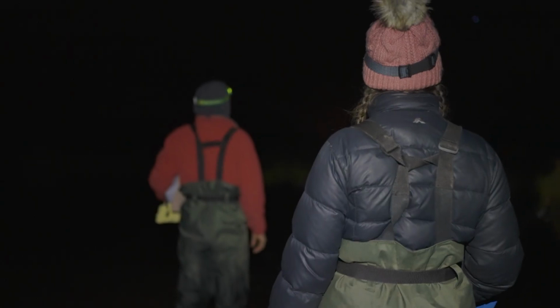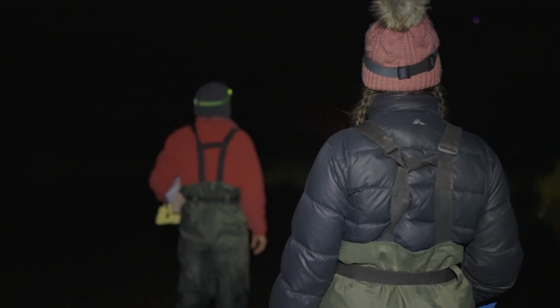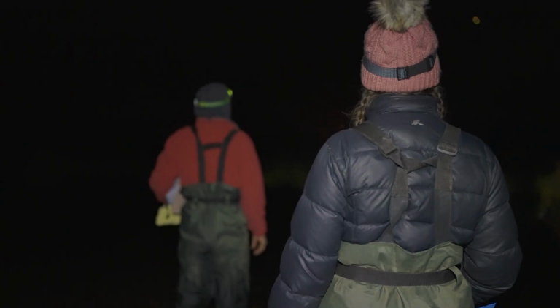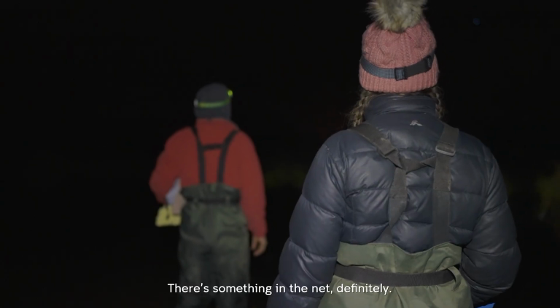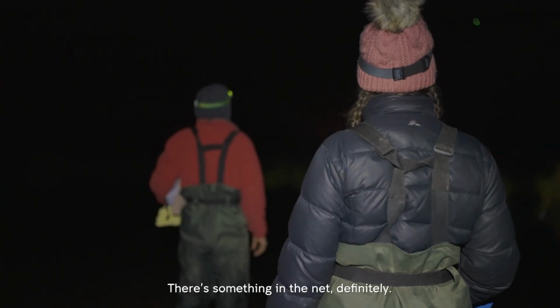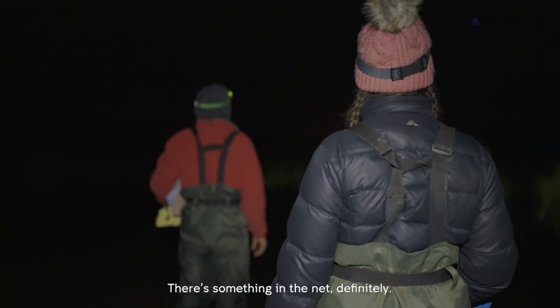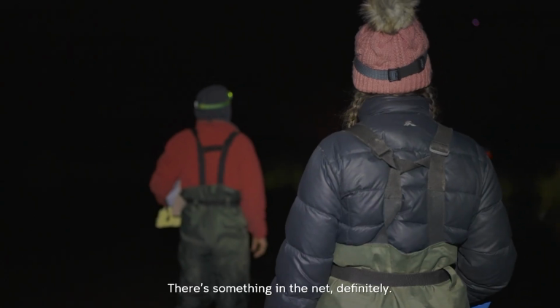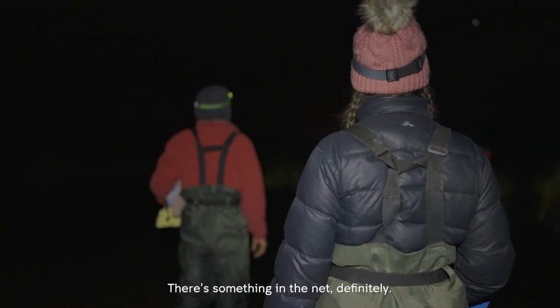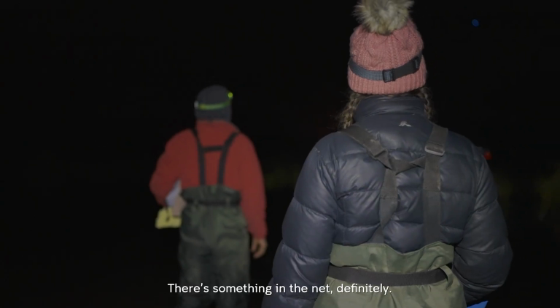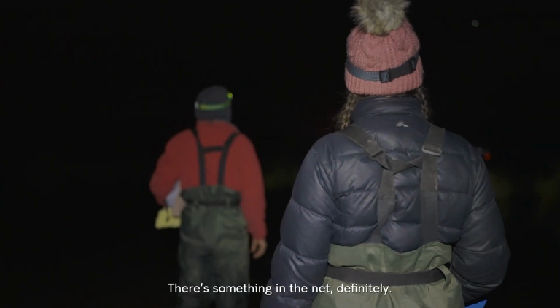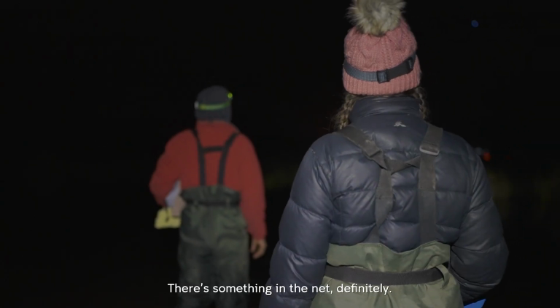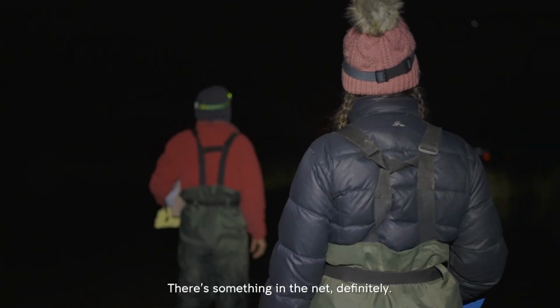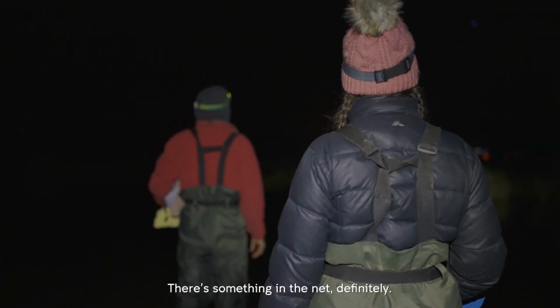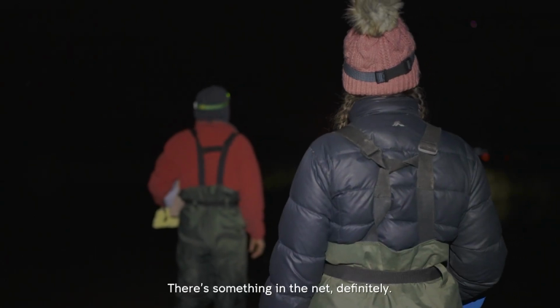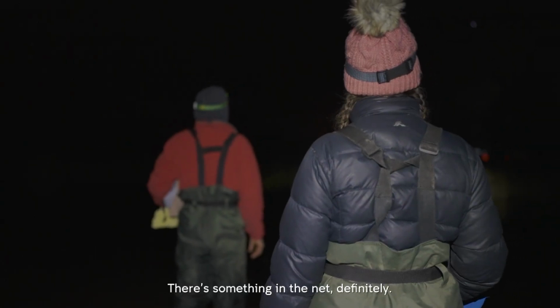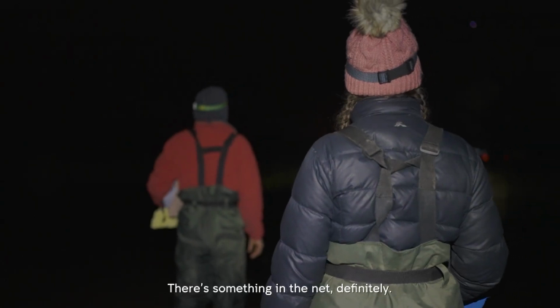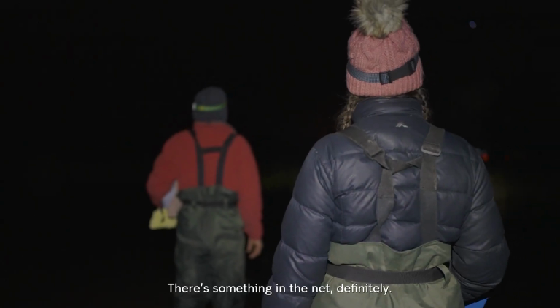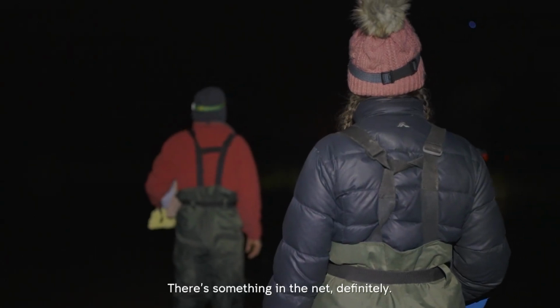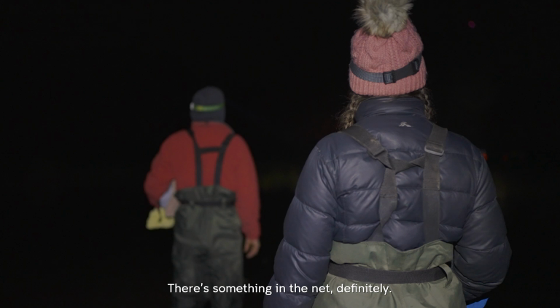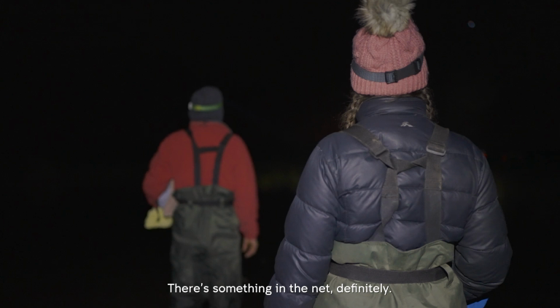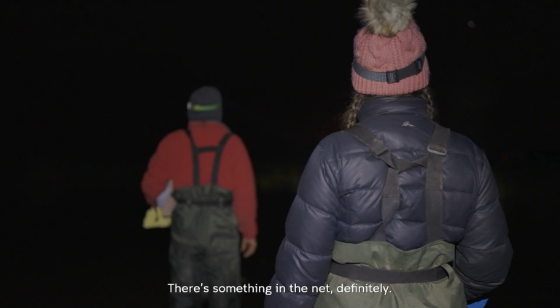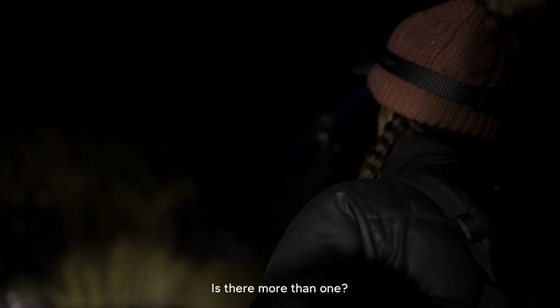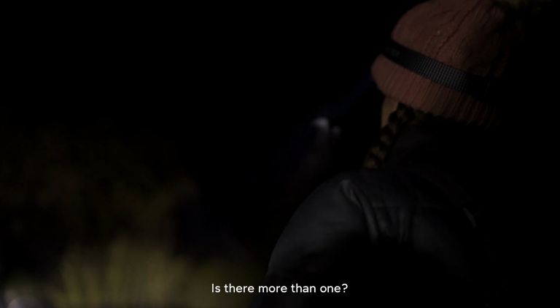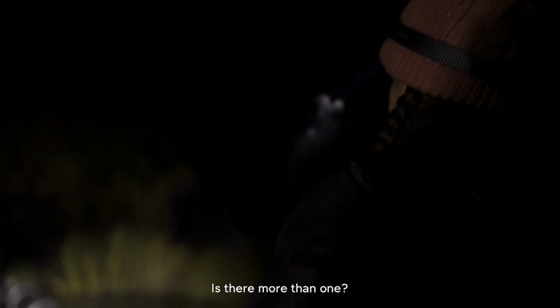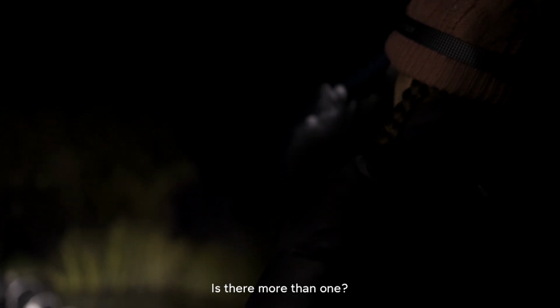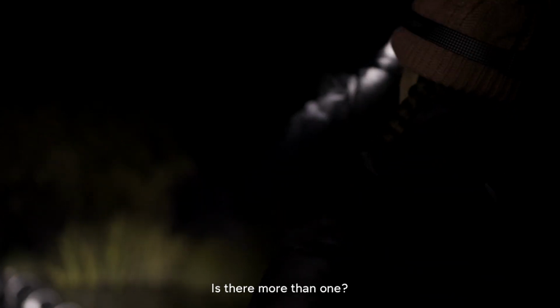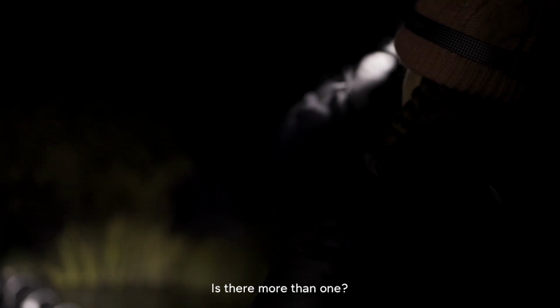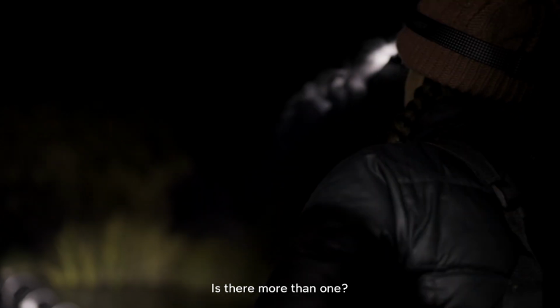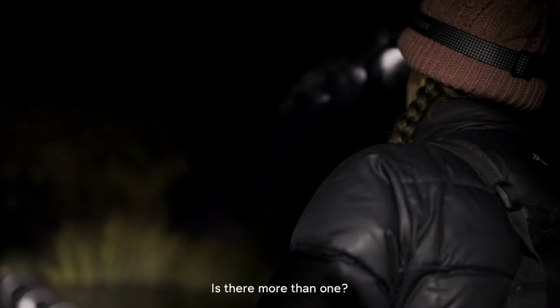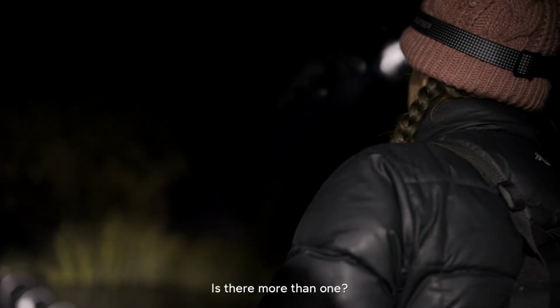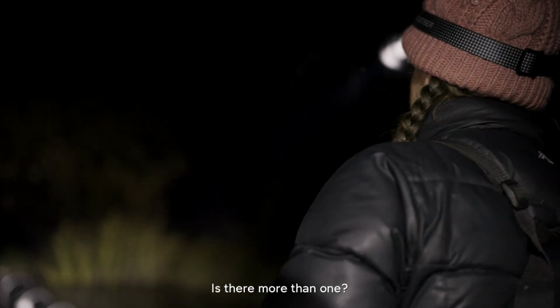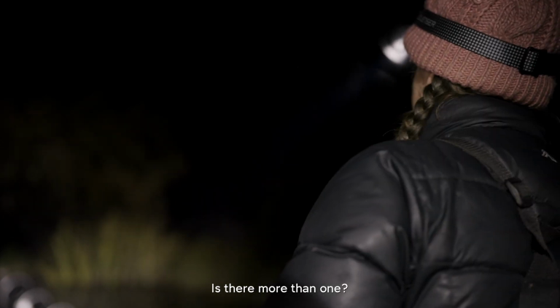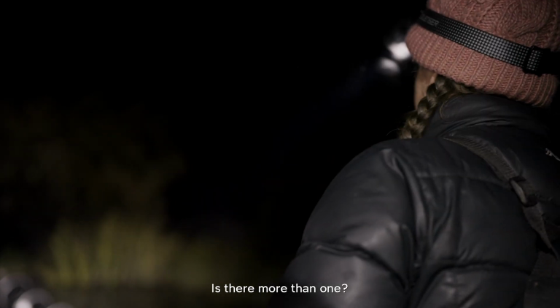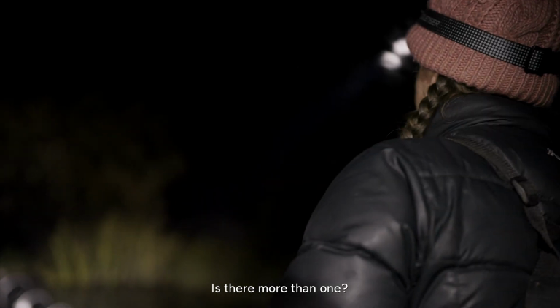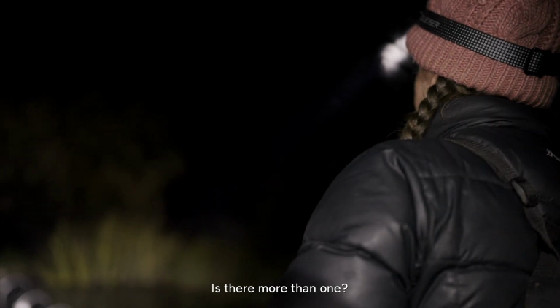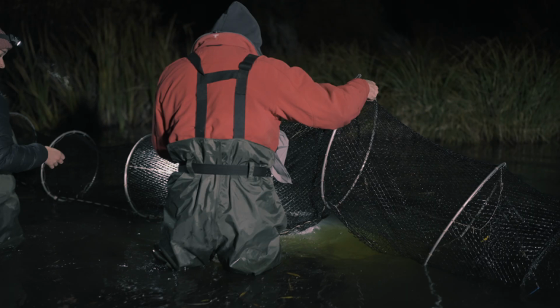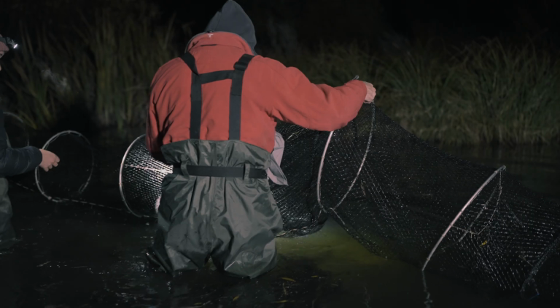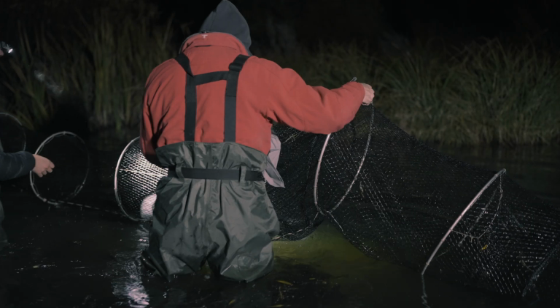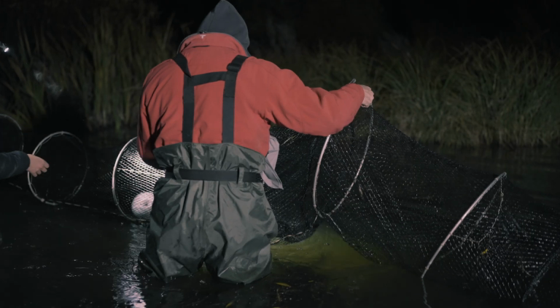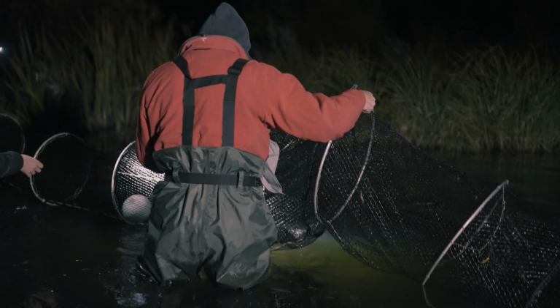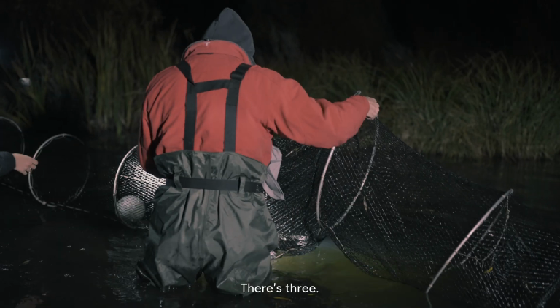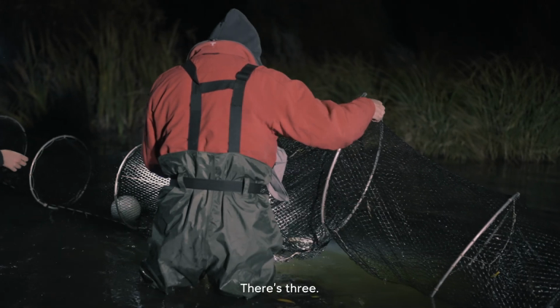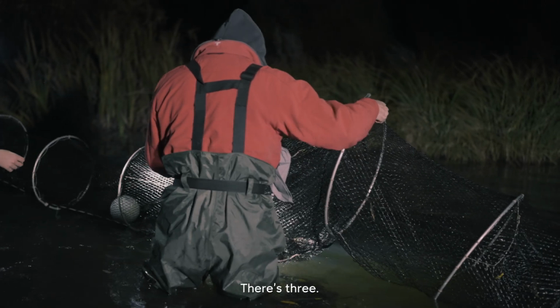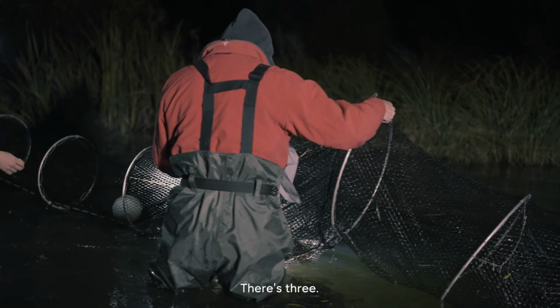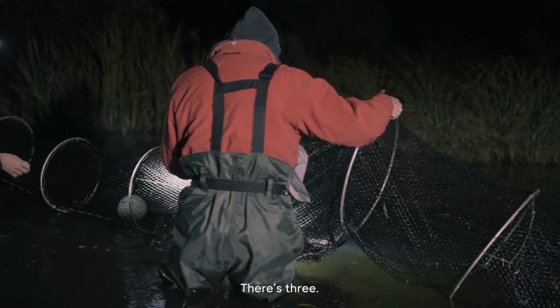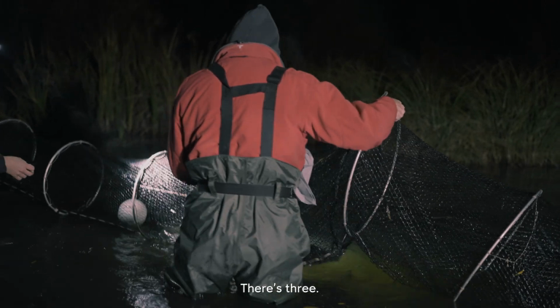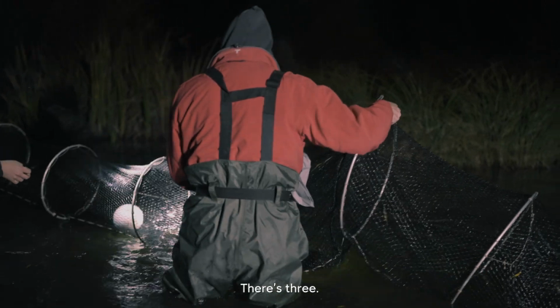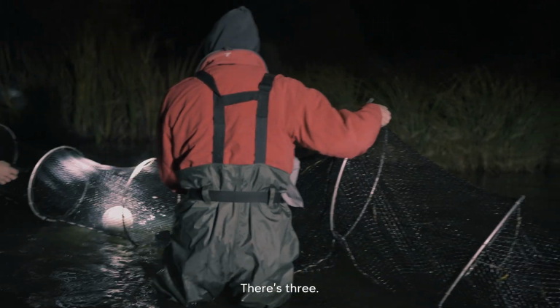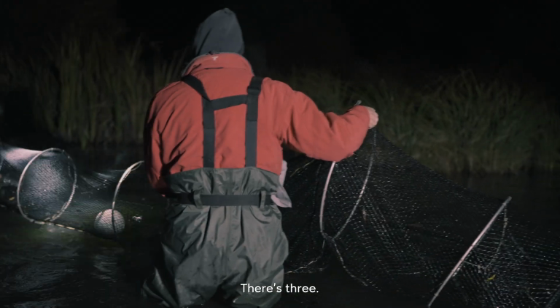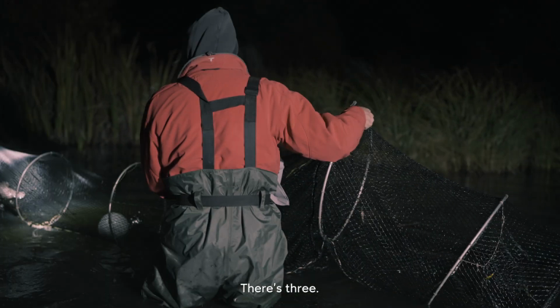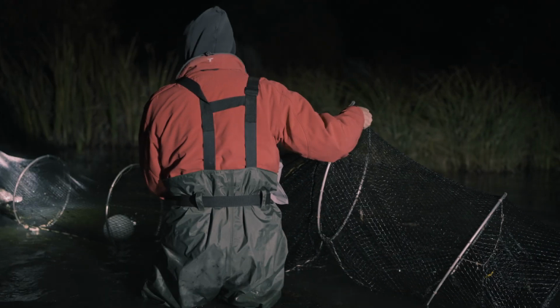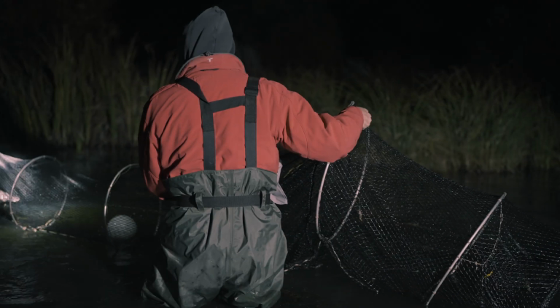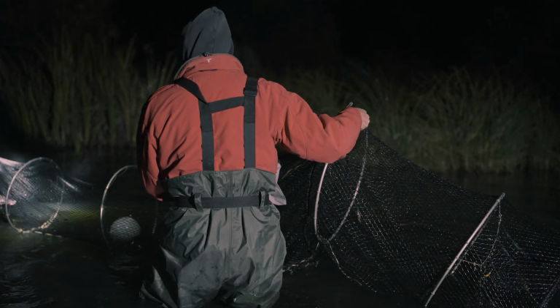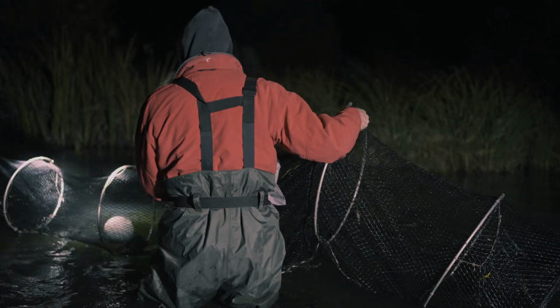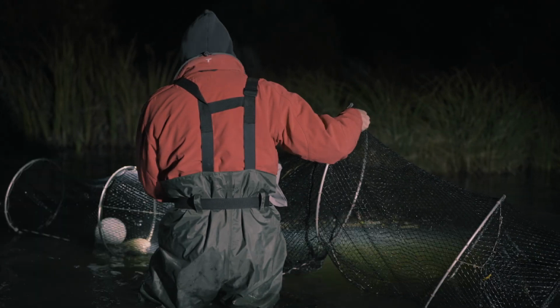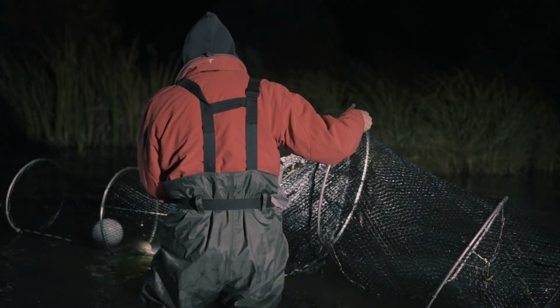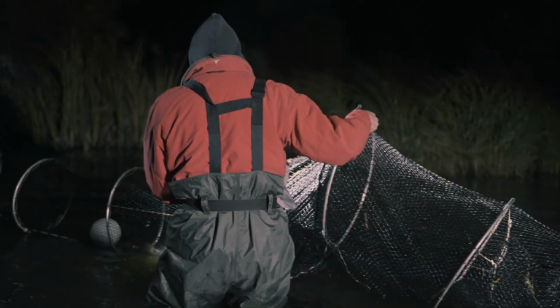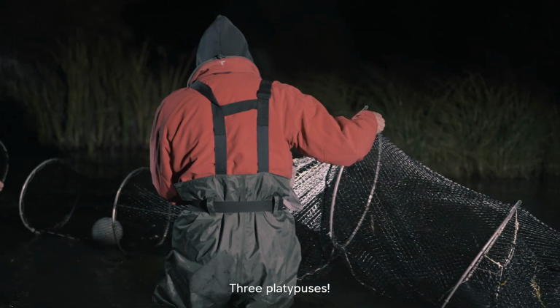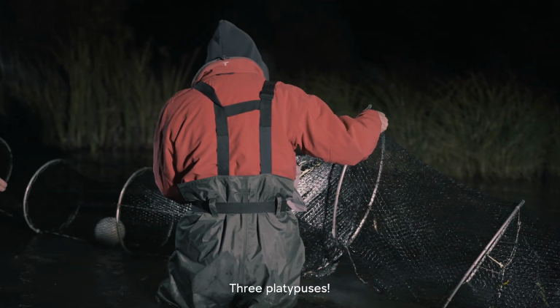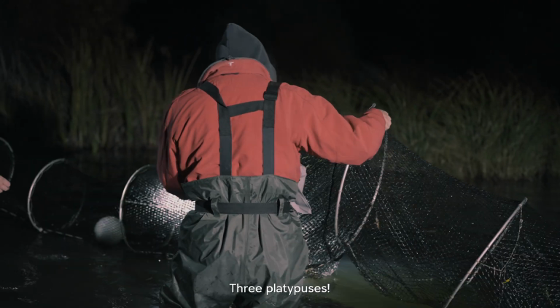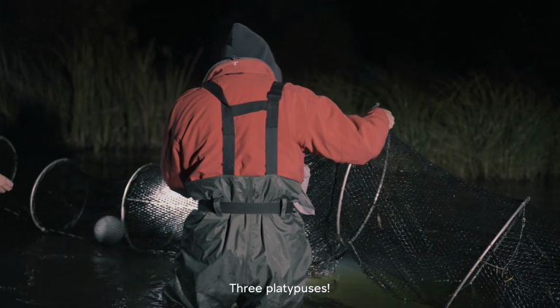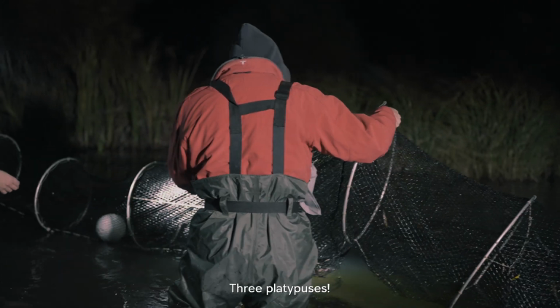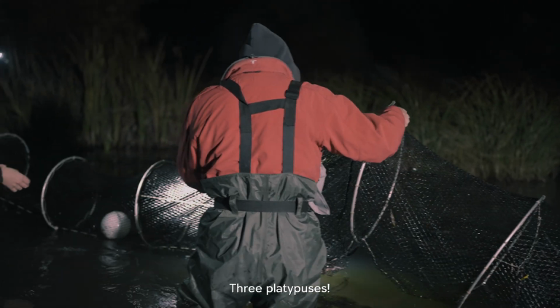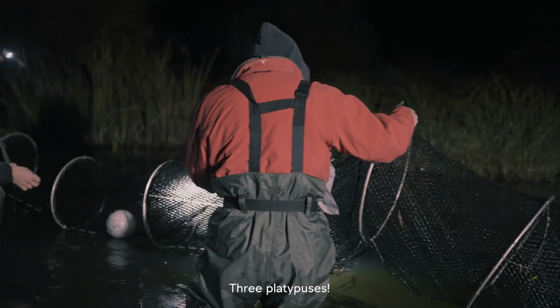There's something in the net, definitely. Is there more than one? There's three. Three platypuses.